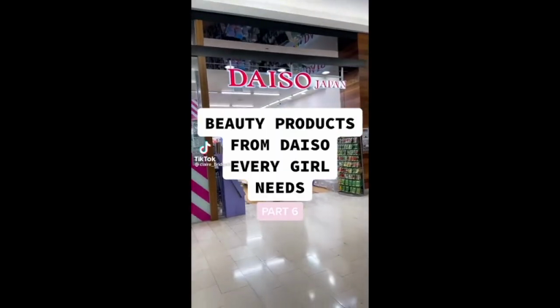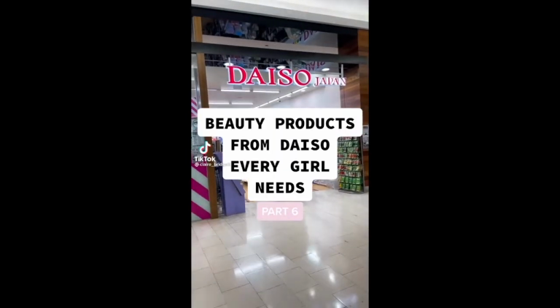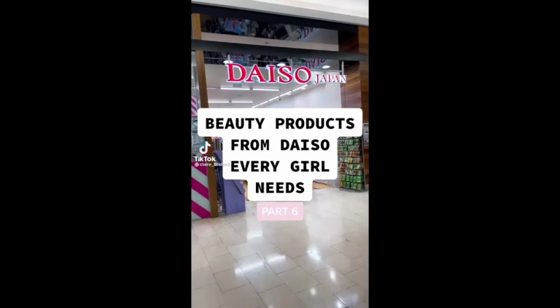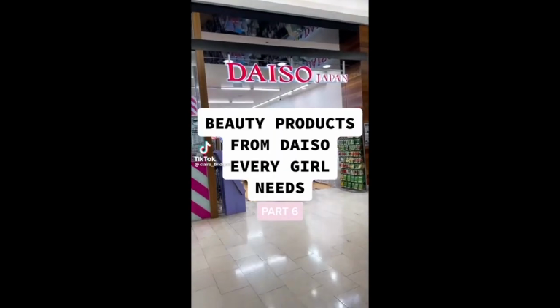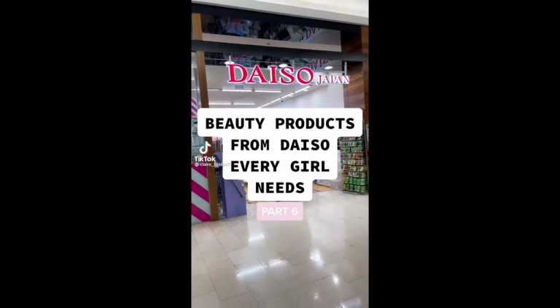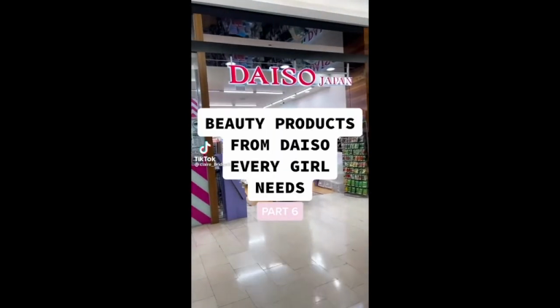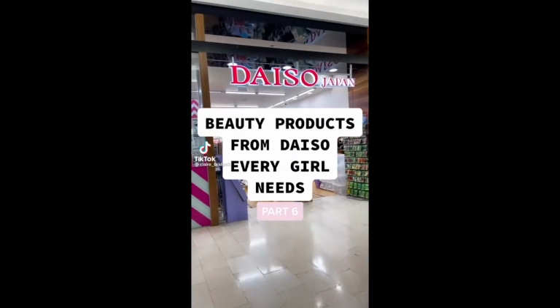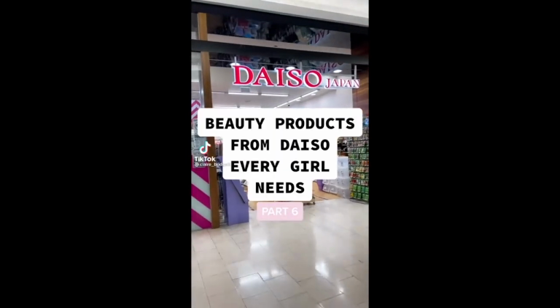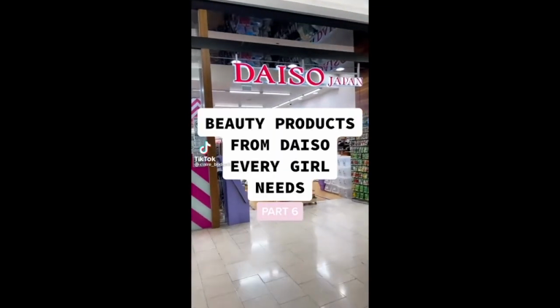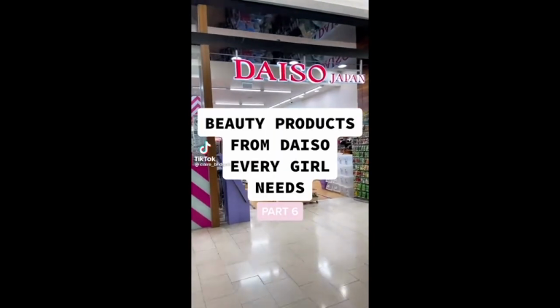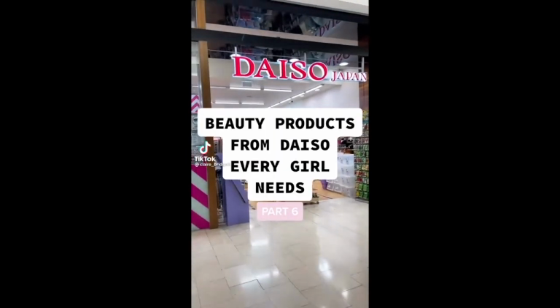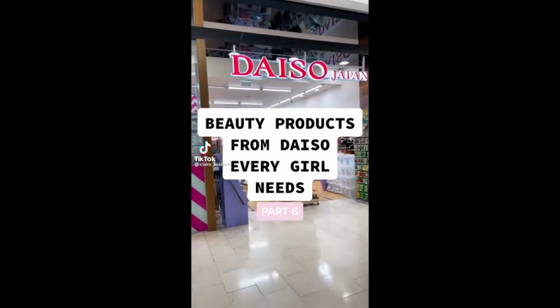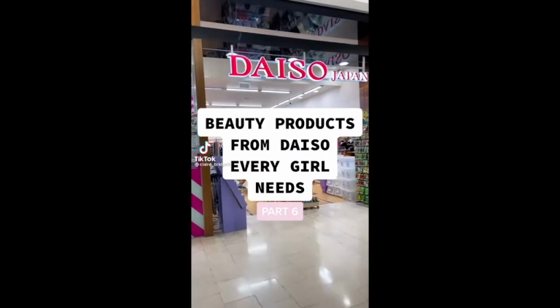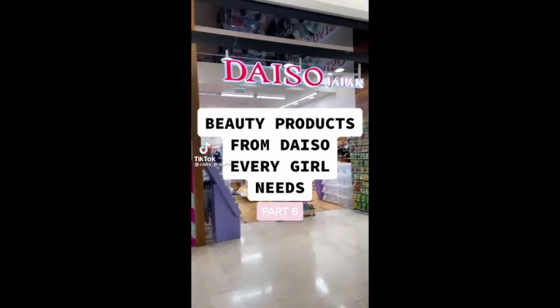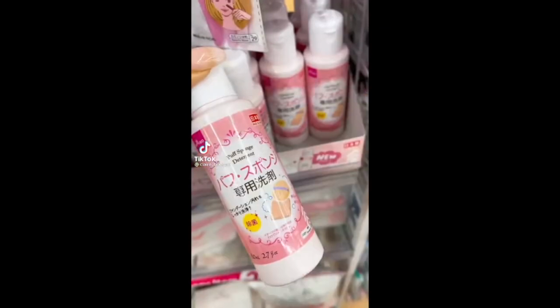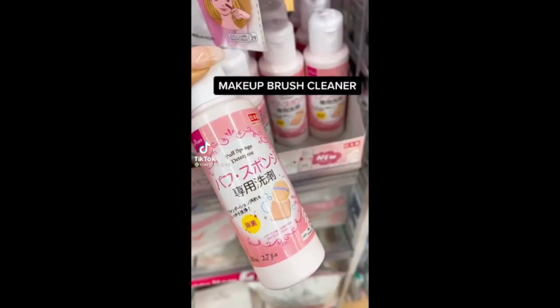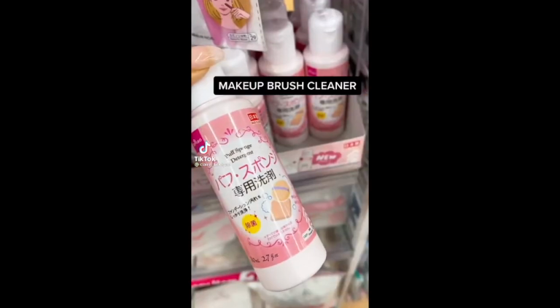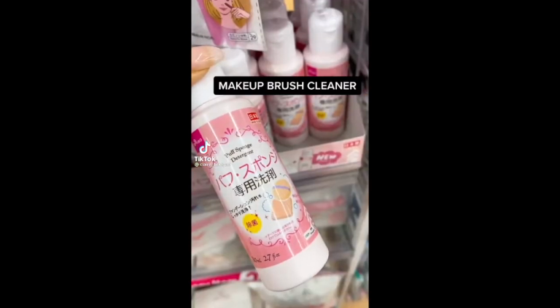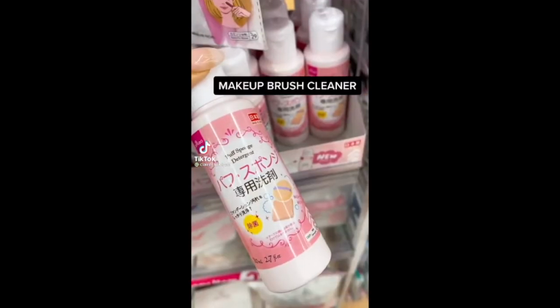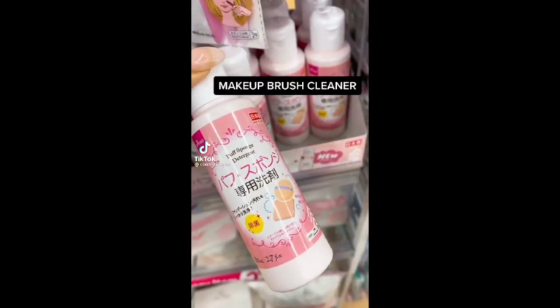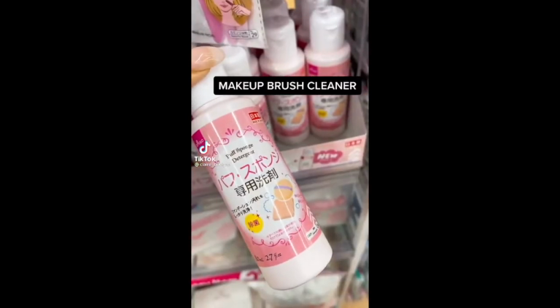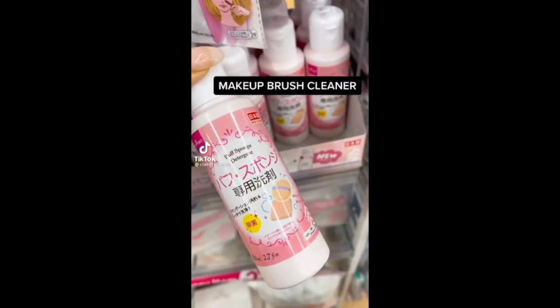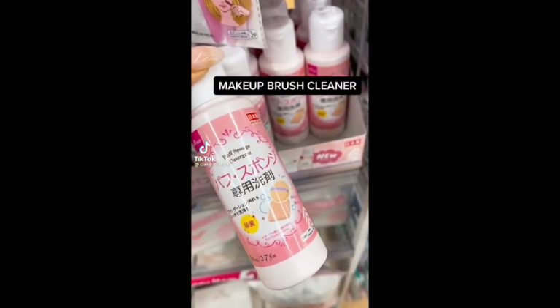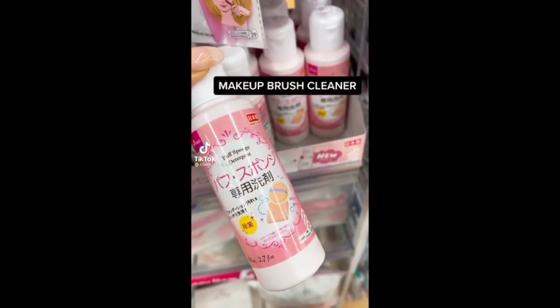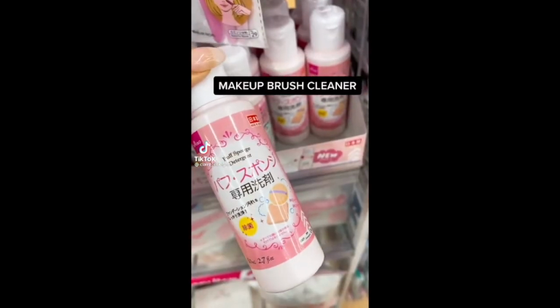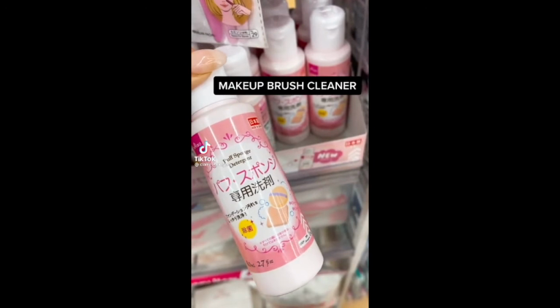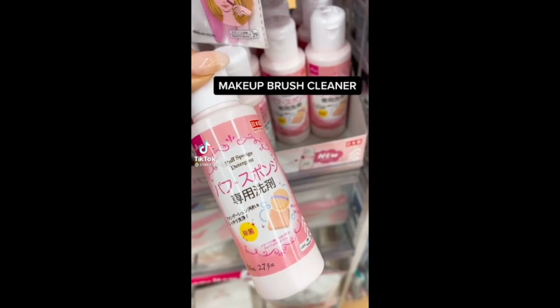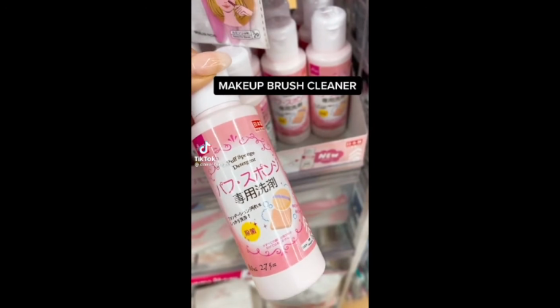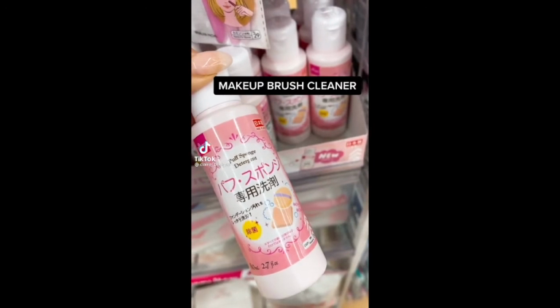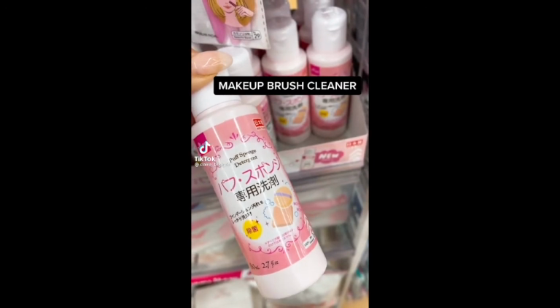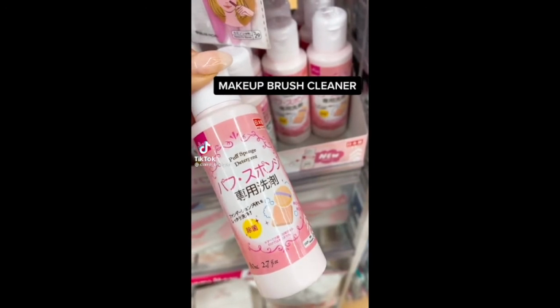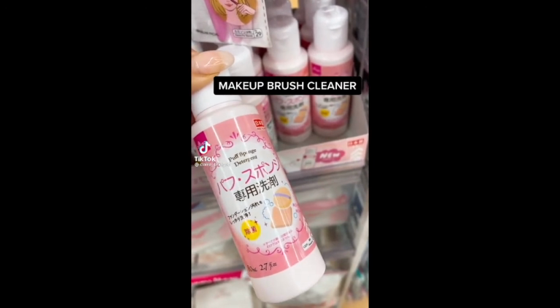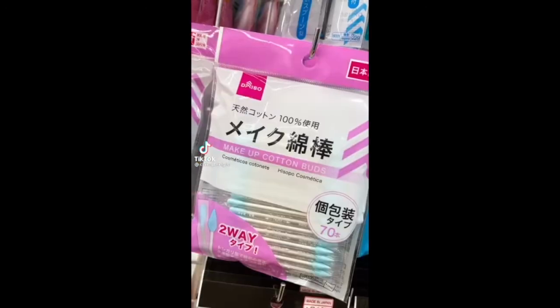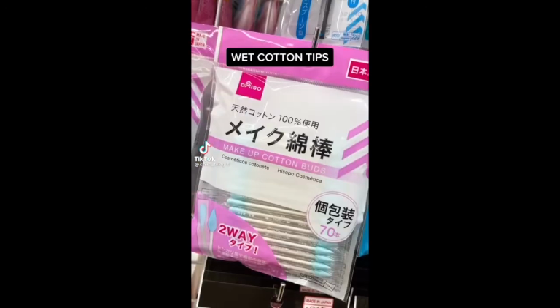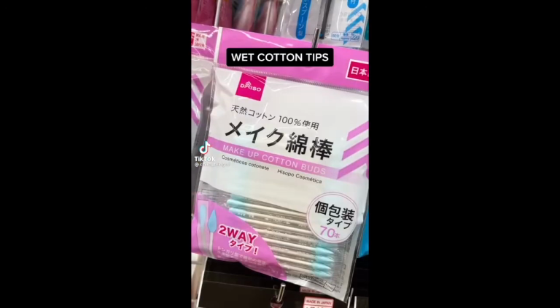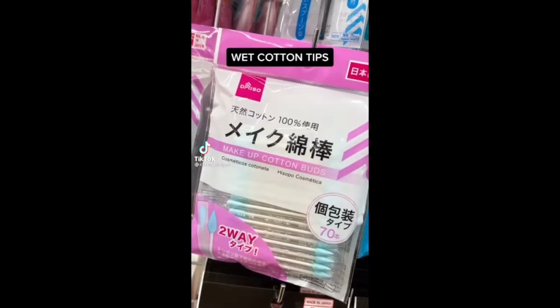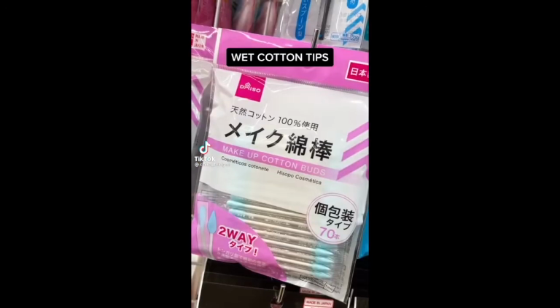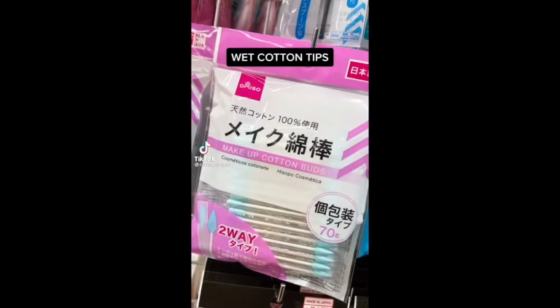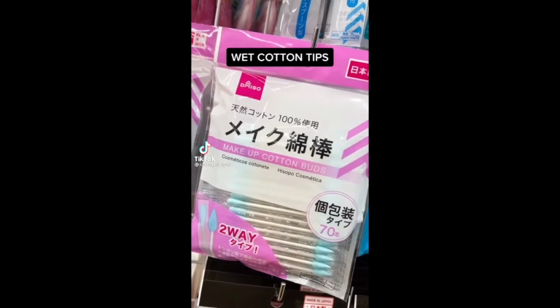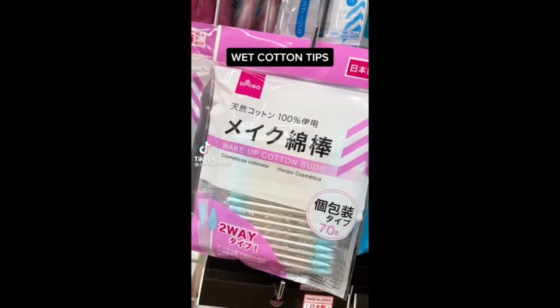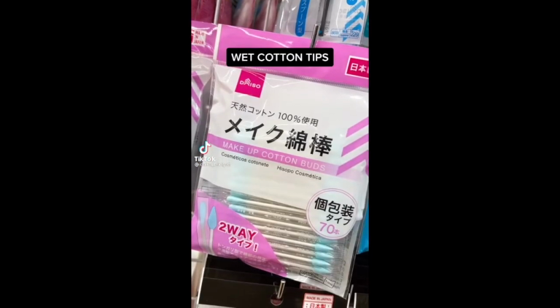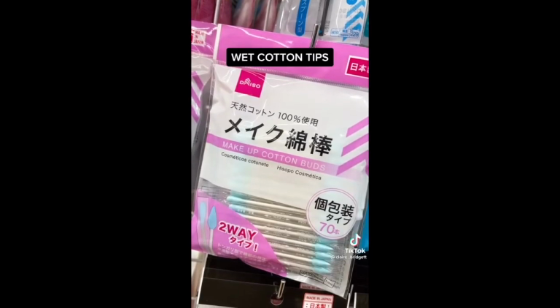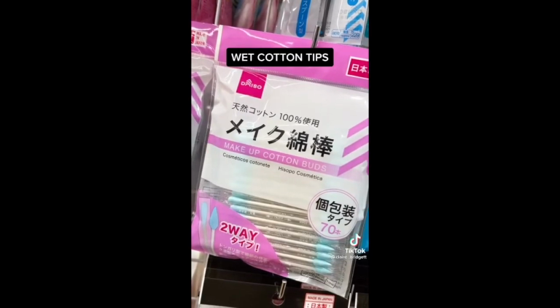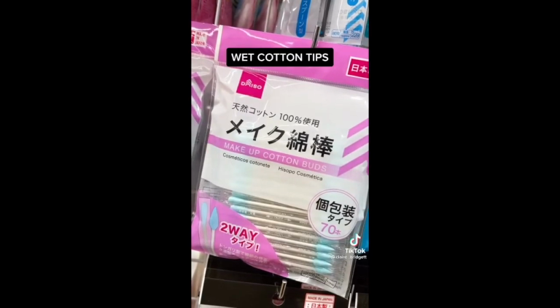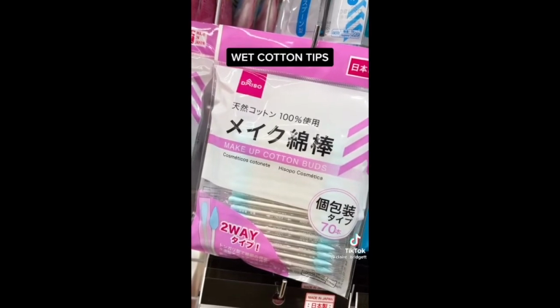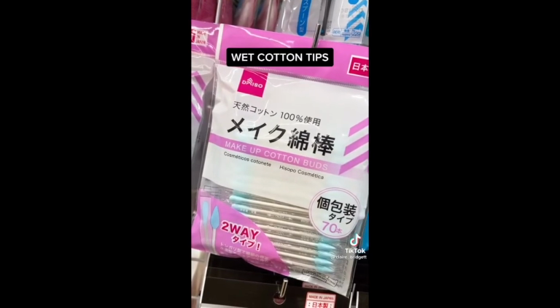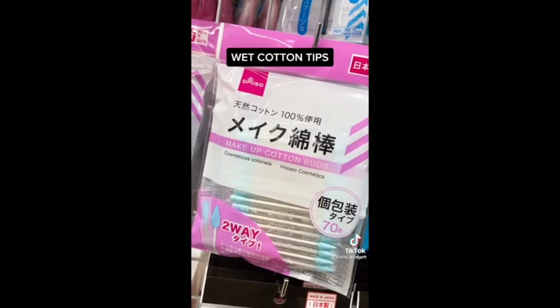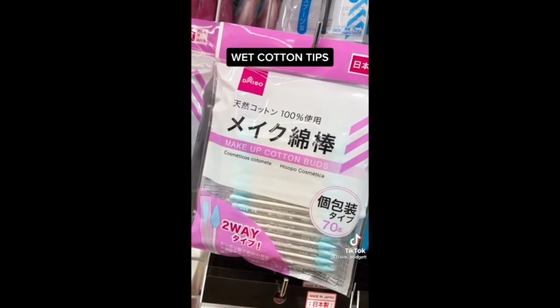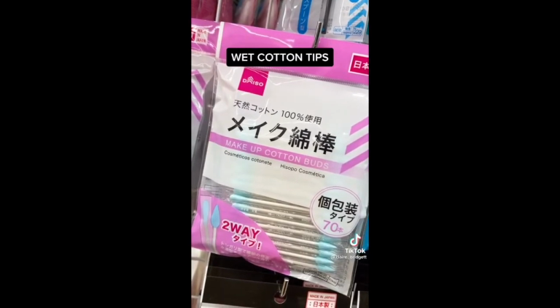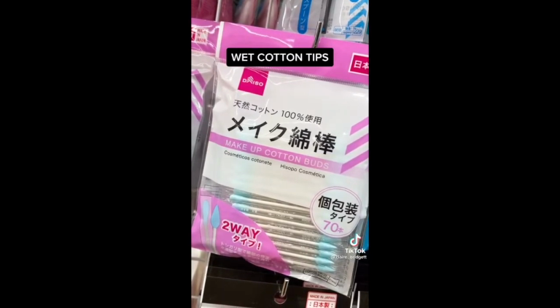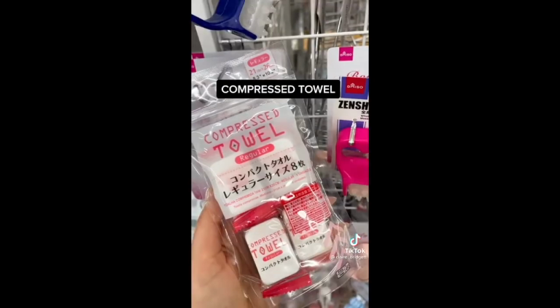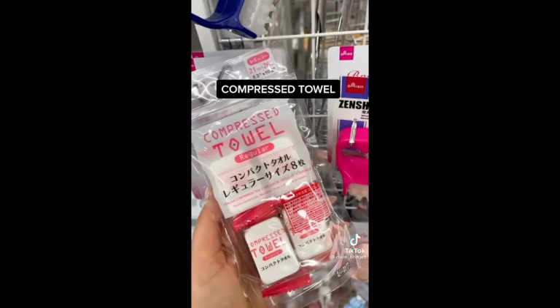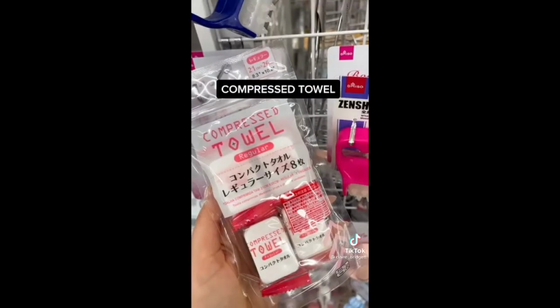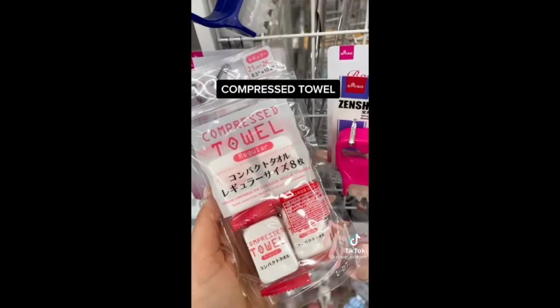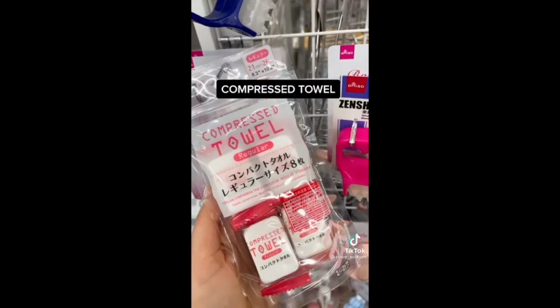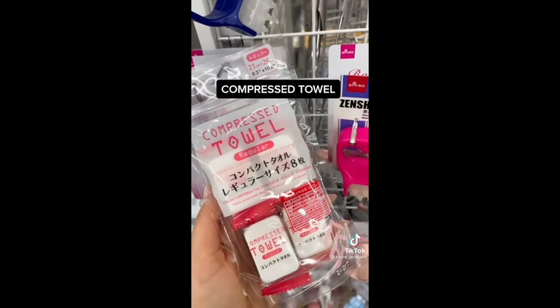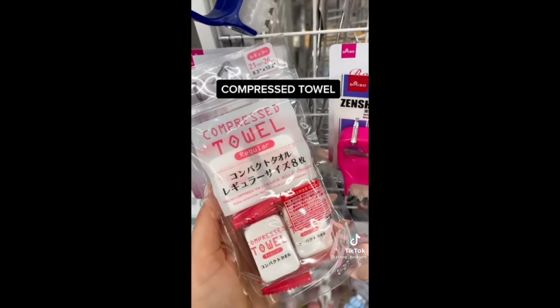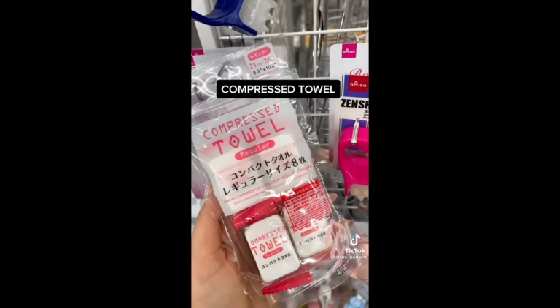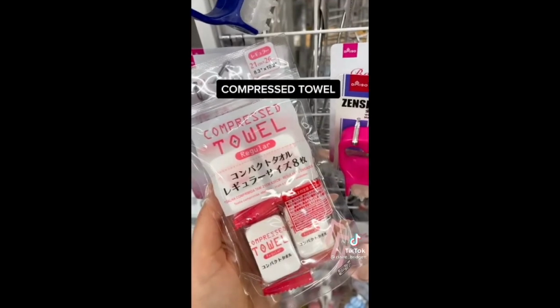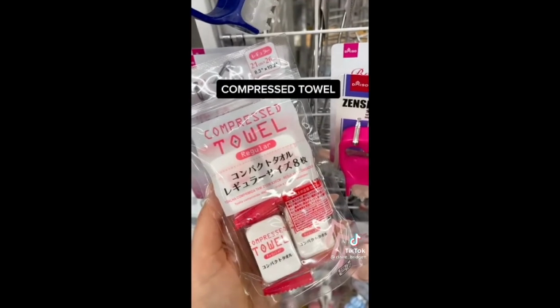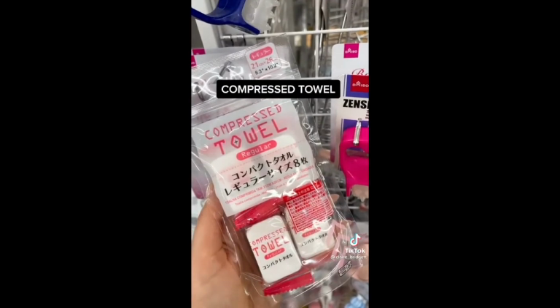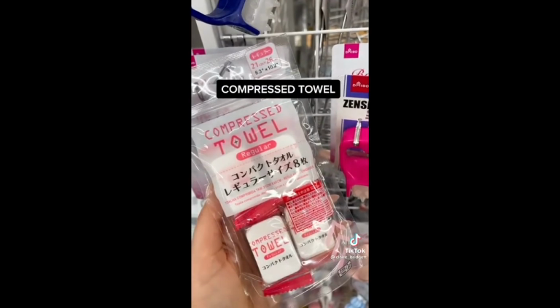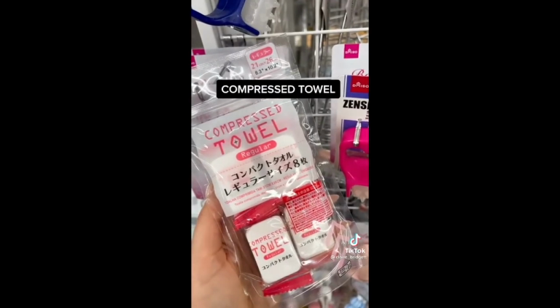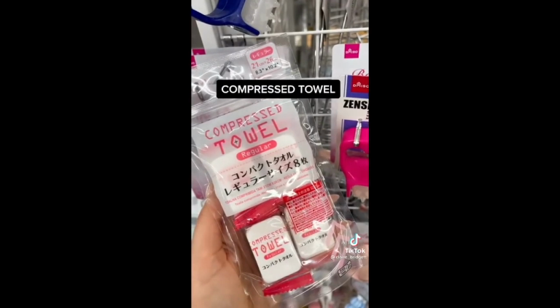Reusable silicone wrap — more eco-friendly than plastic wrap. Beauty products from Daiso every girl needs: my favorite brush cleaner has new packaging, and these cotton tips are perfect for fixing wing liner. Put them in water and they expand like magic.